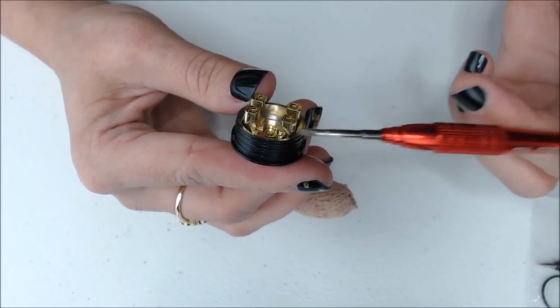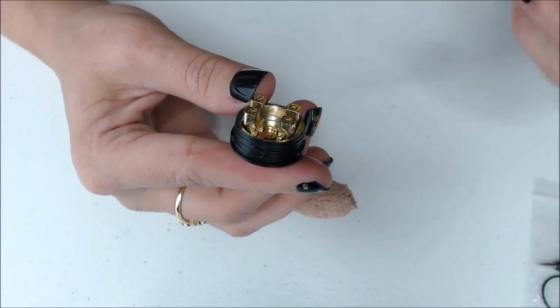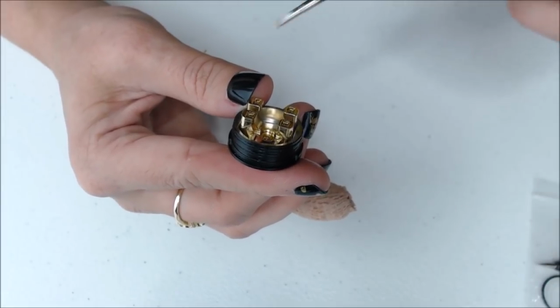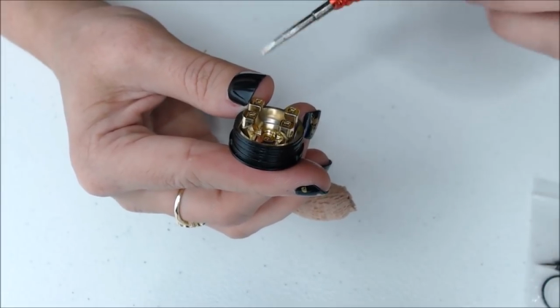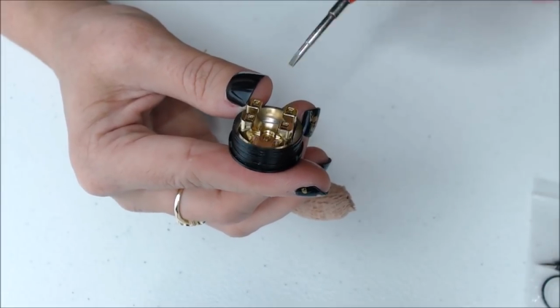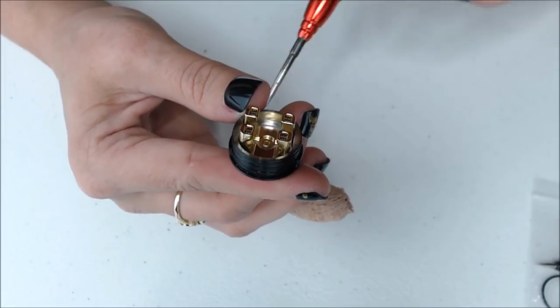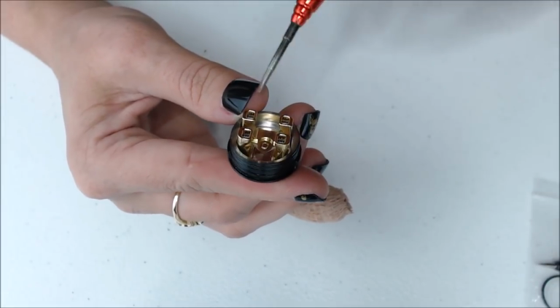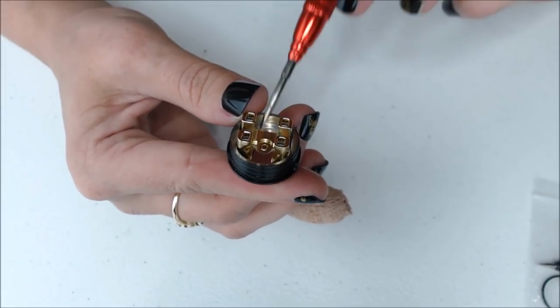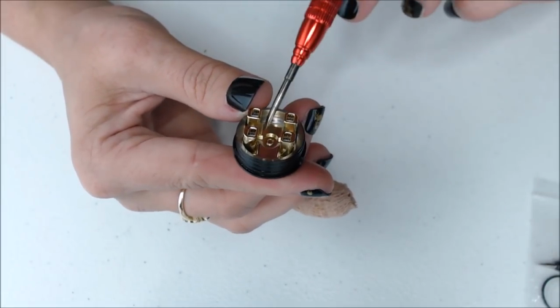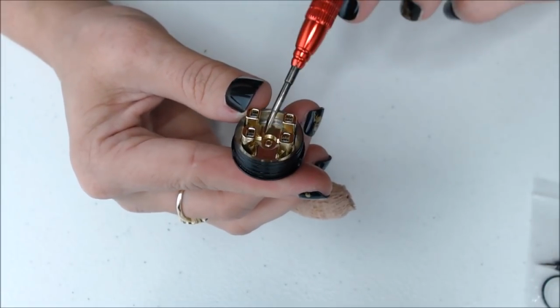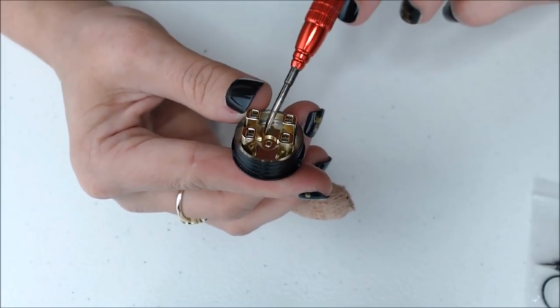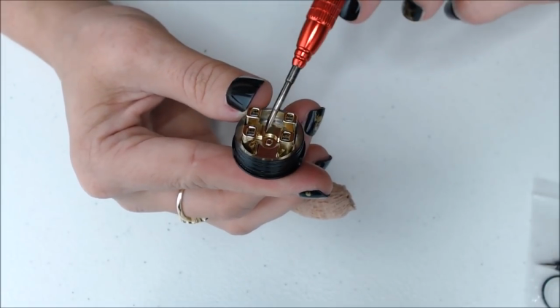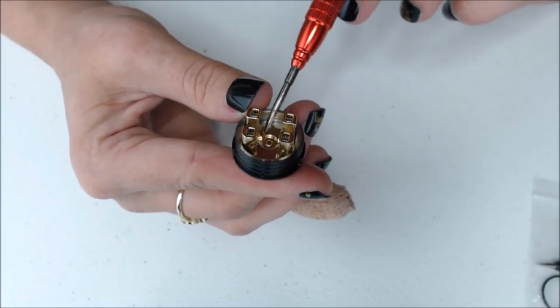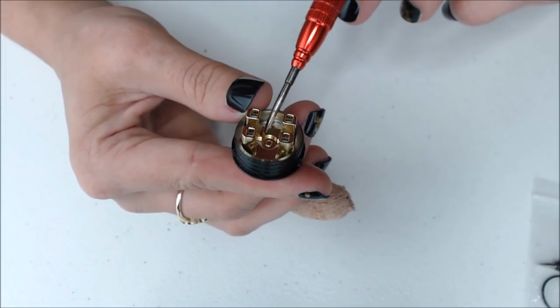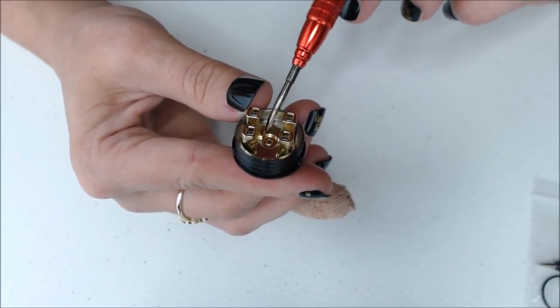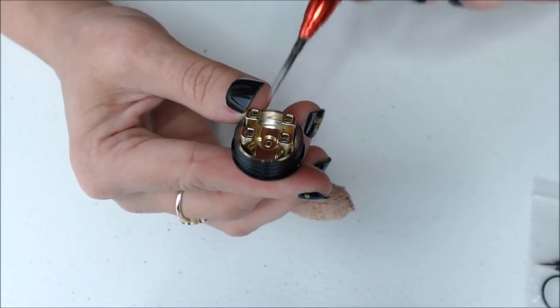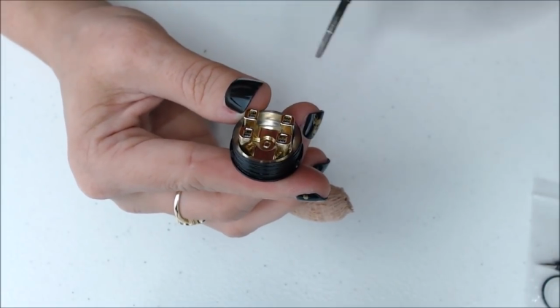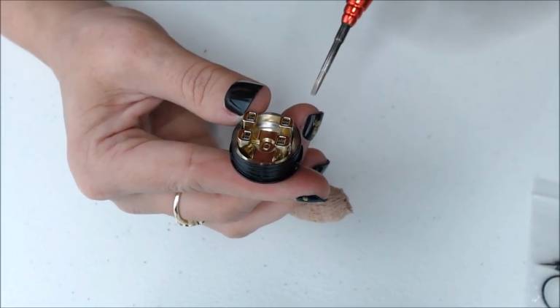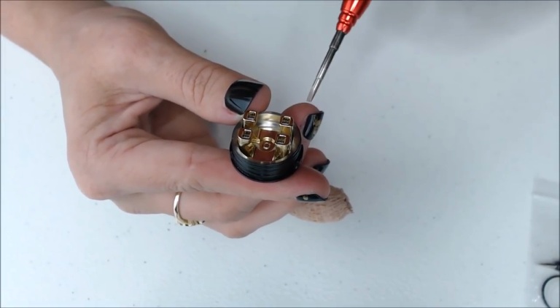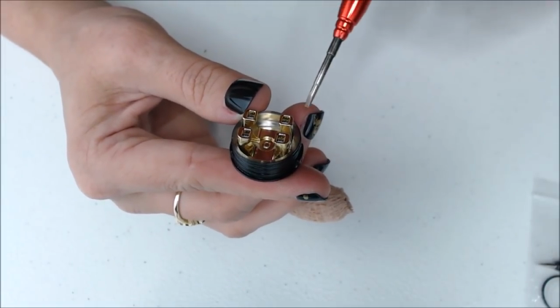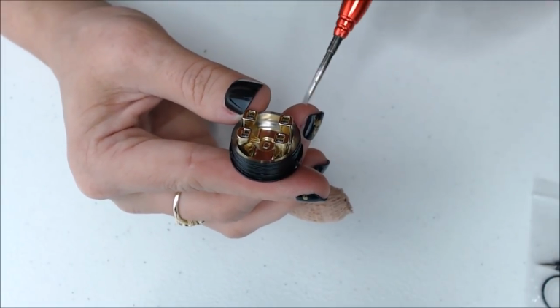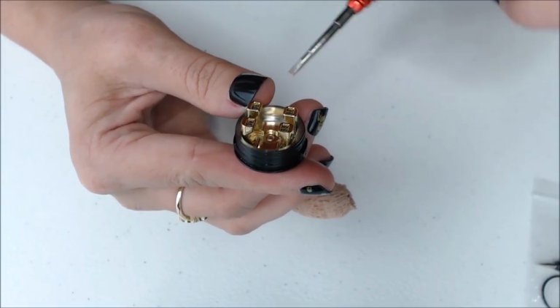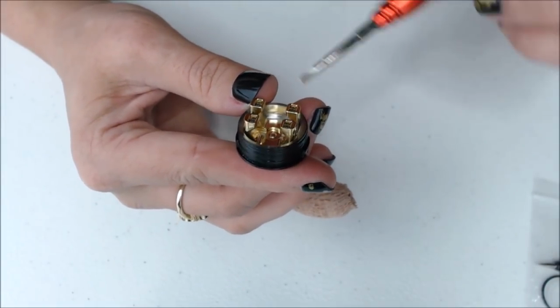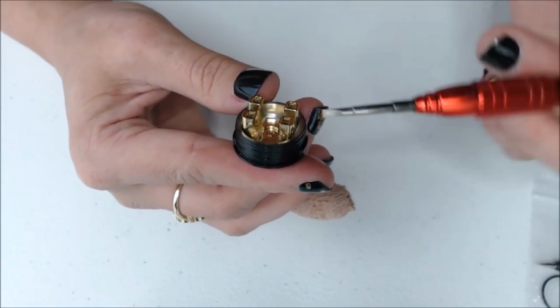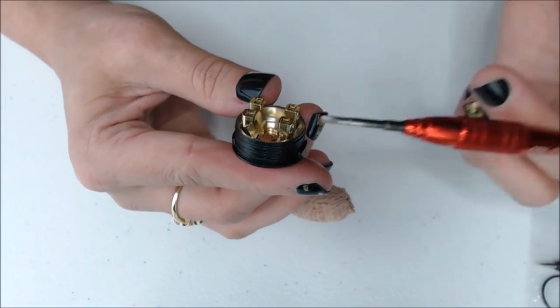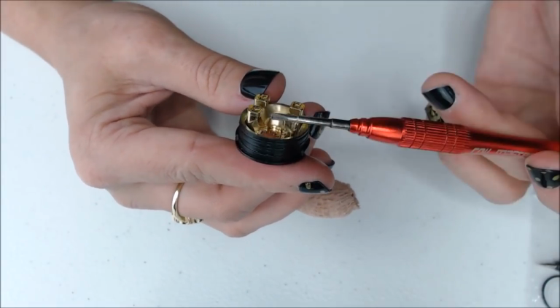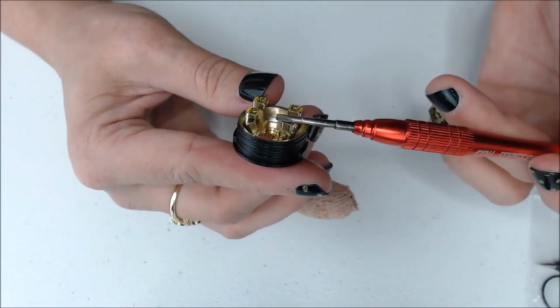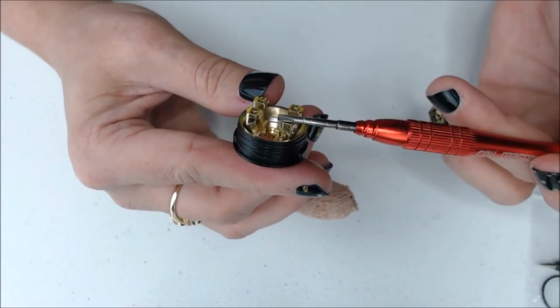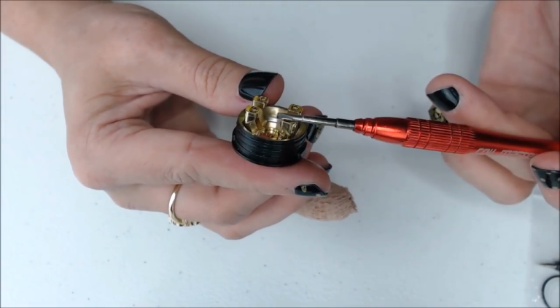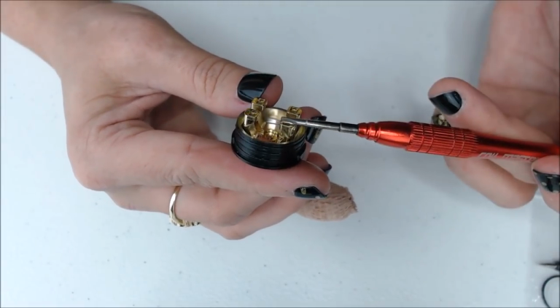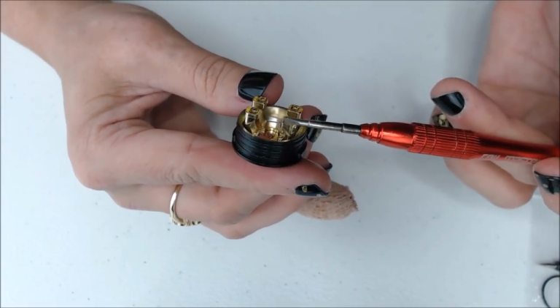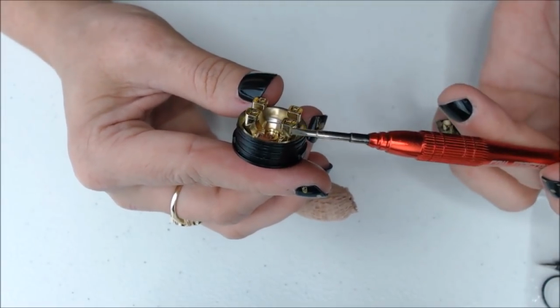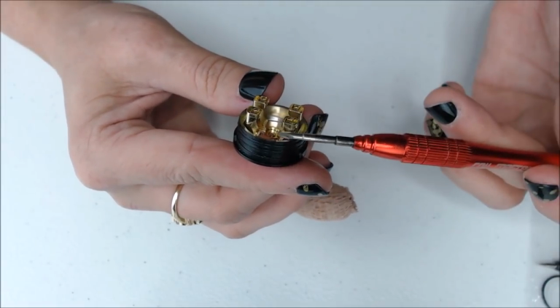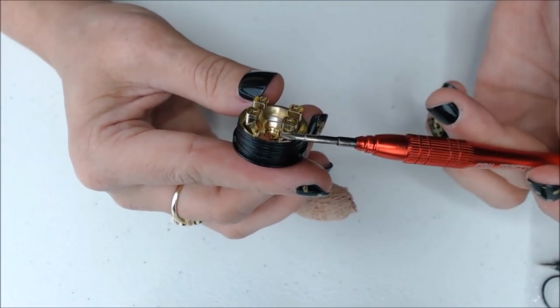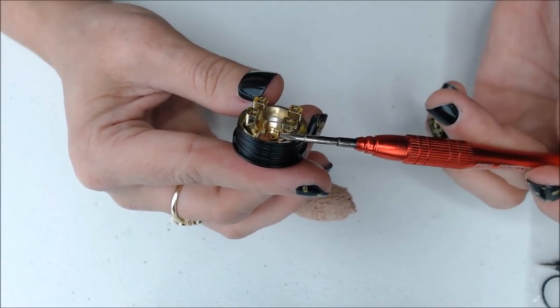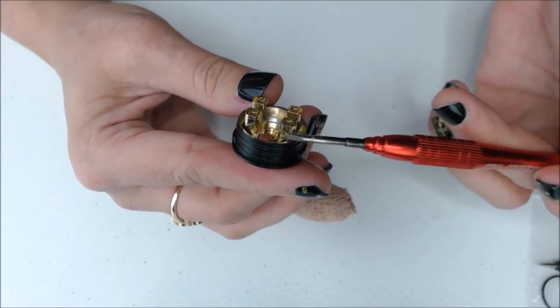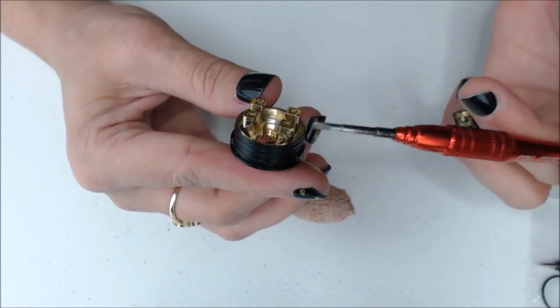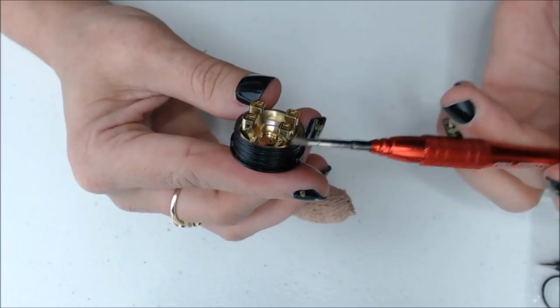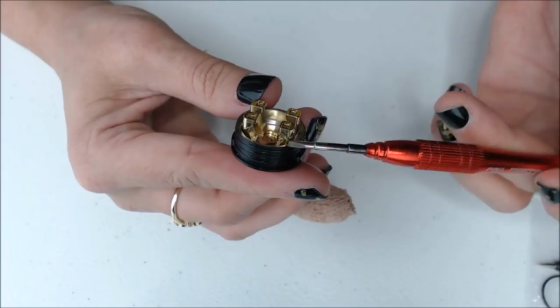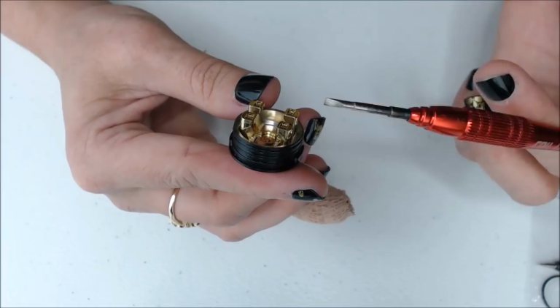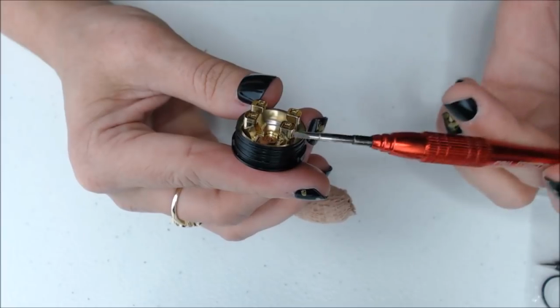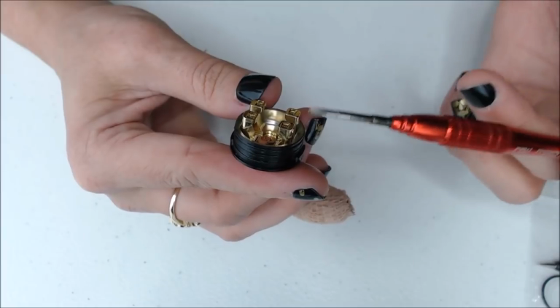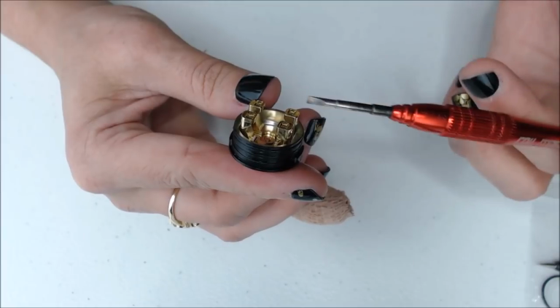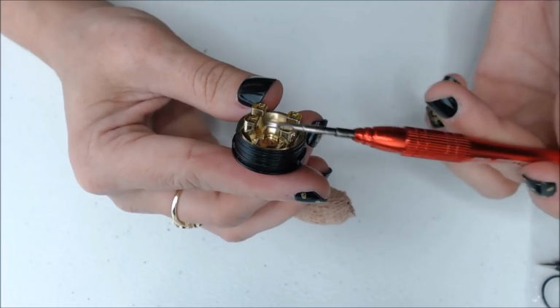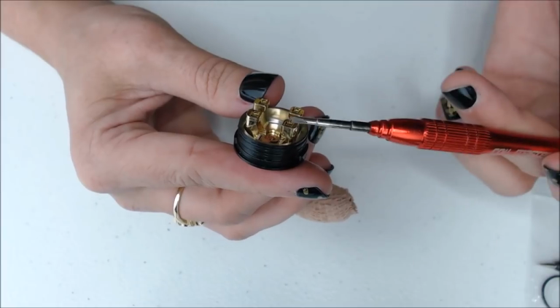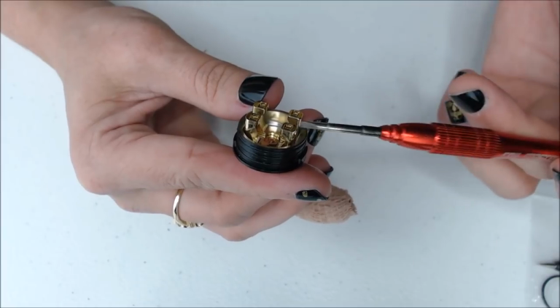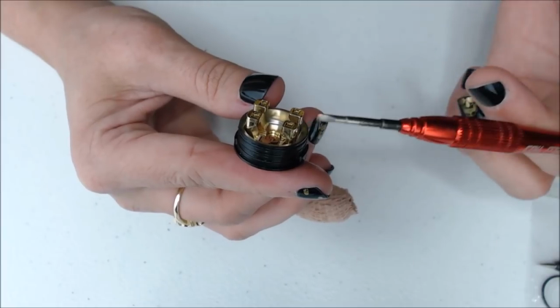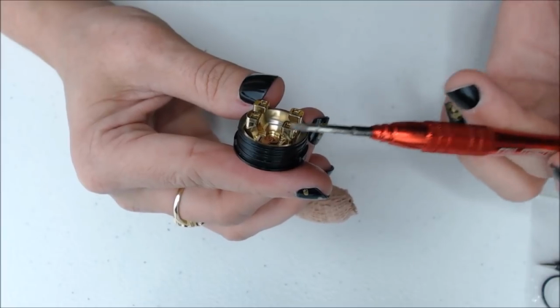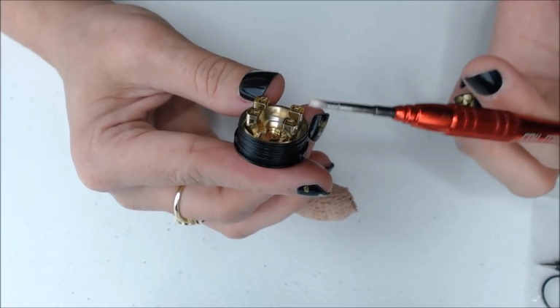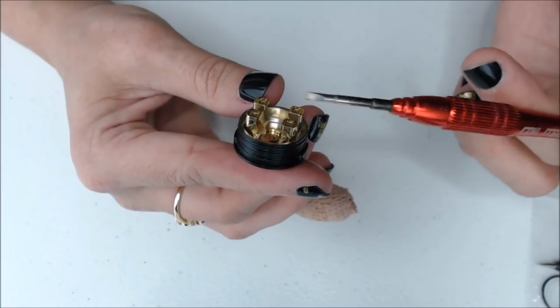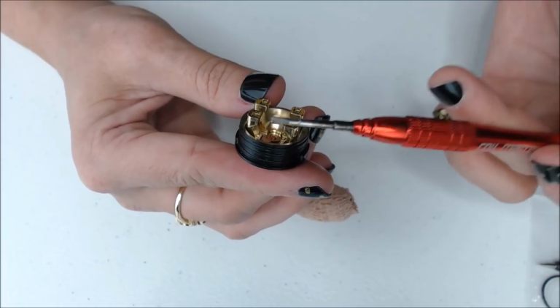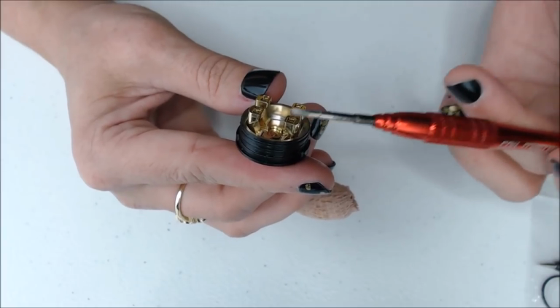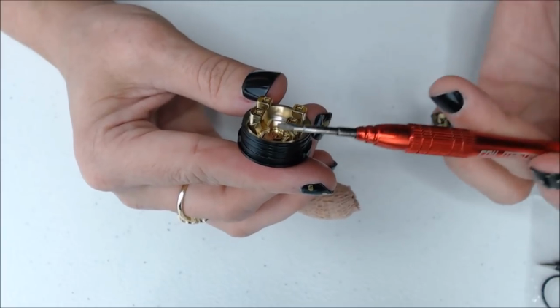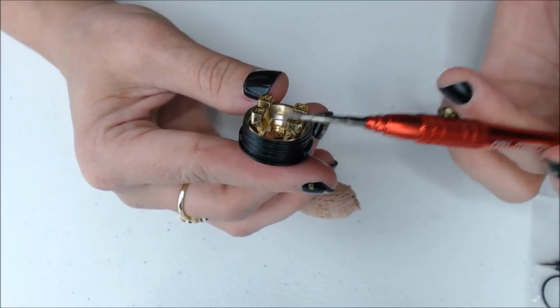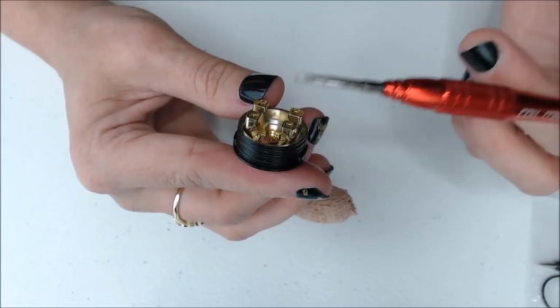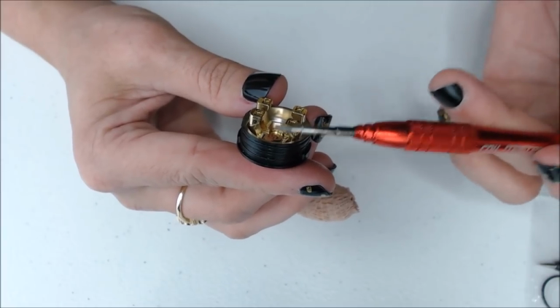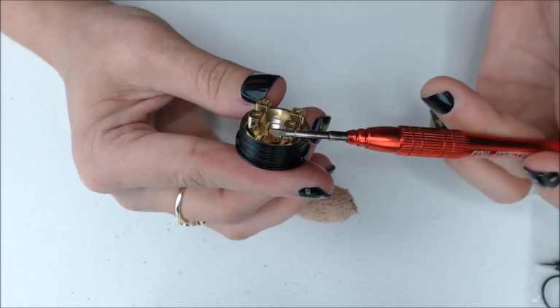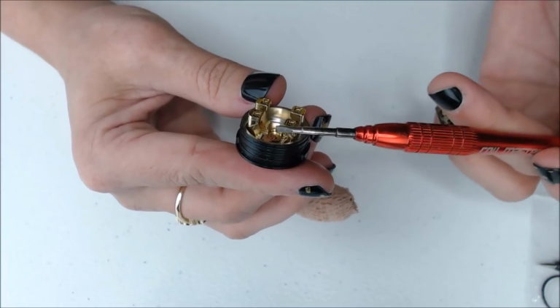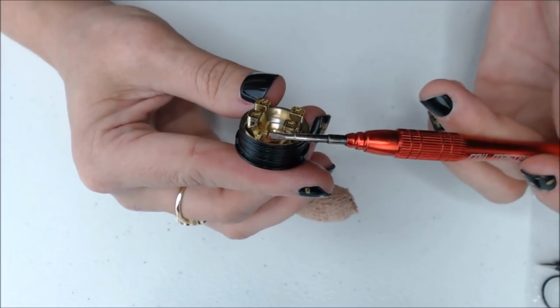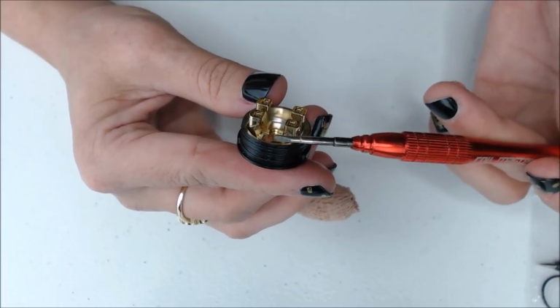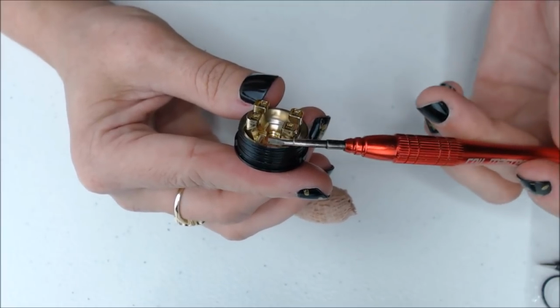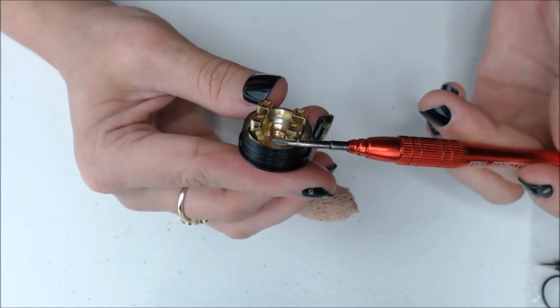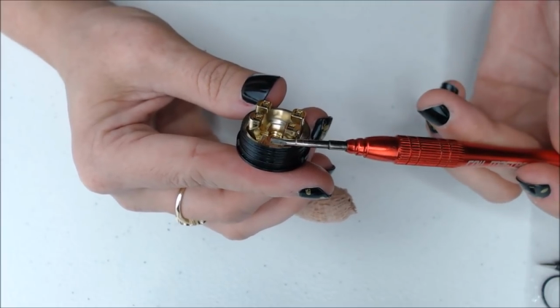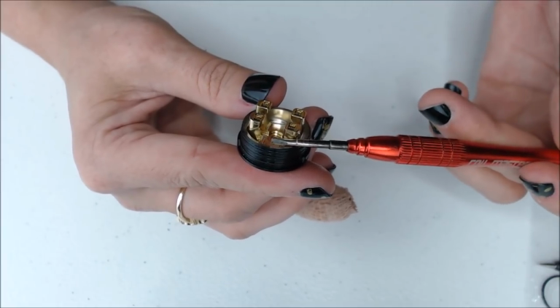You can just drop your coils in, tighten them down, and then snip. I will show that when I get to the build portion.